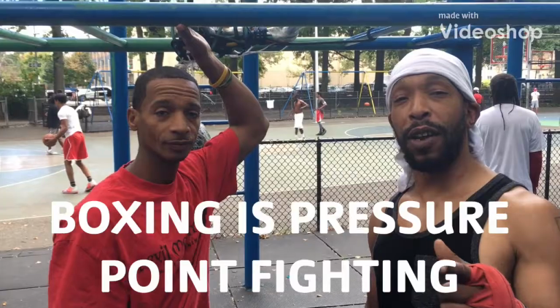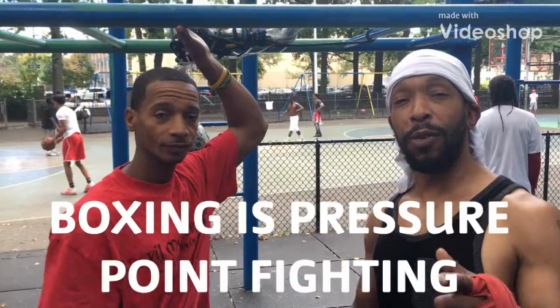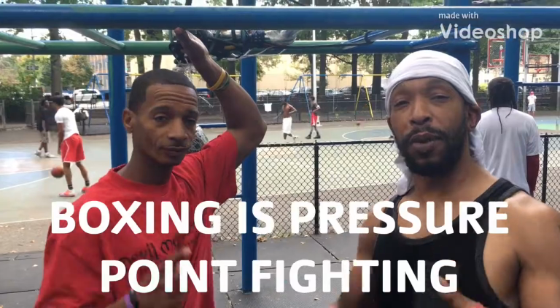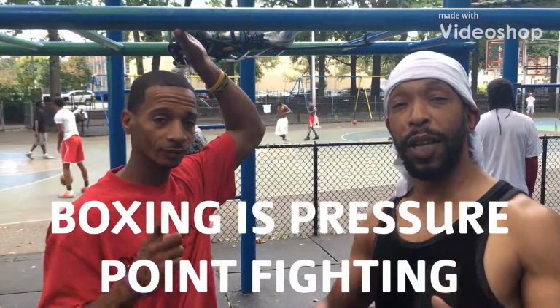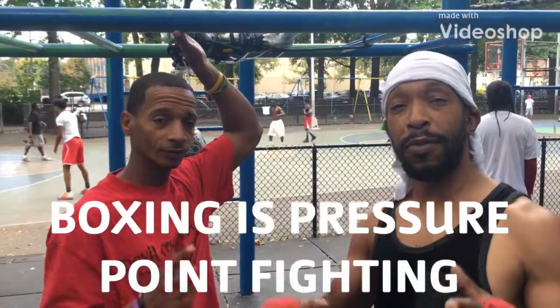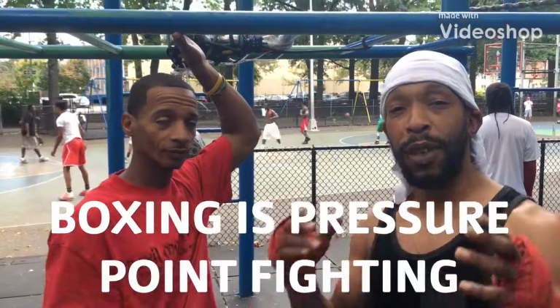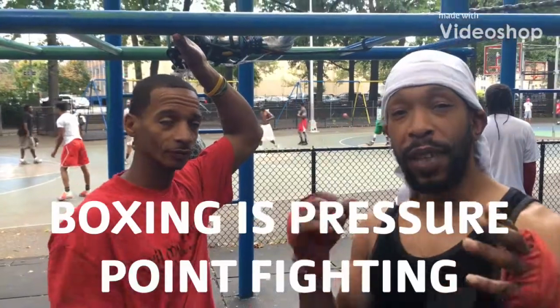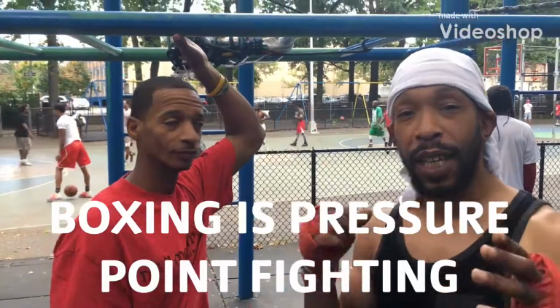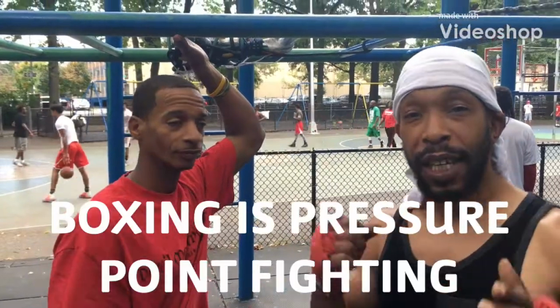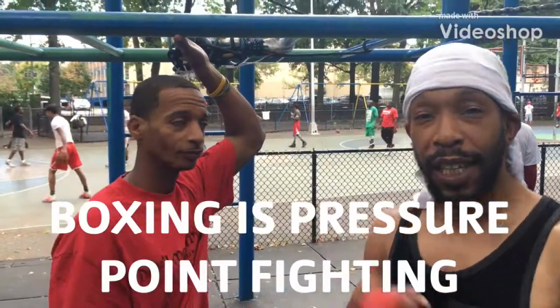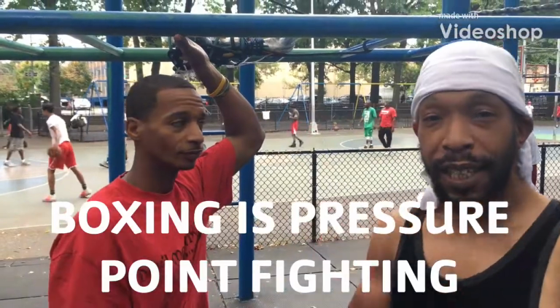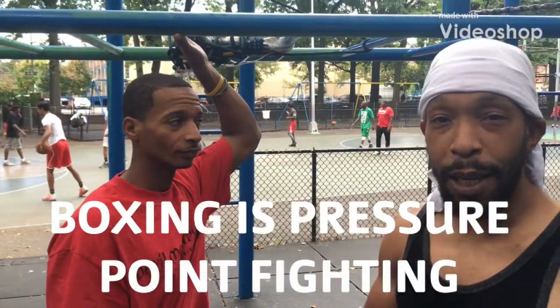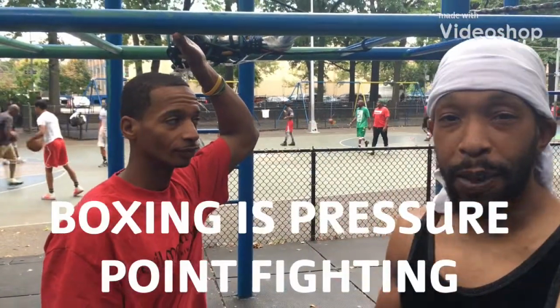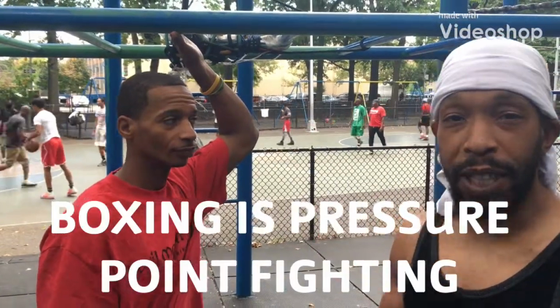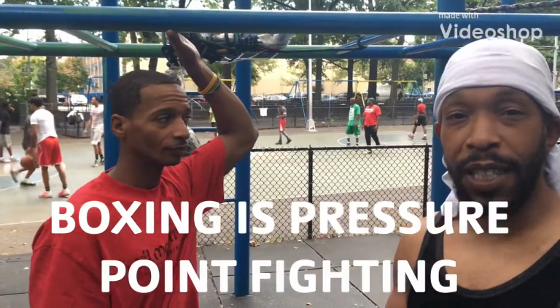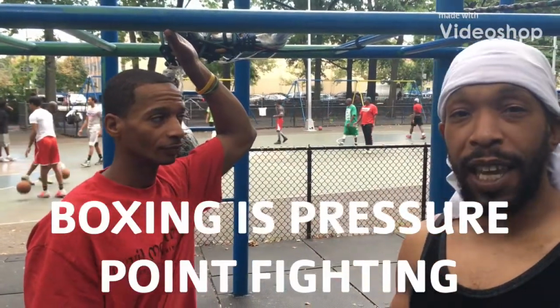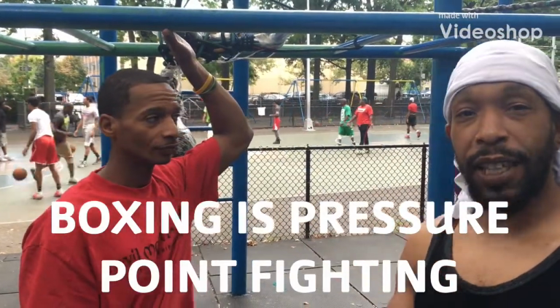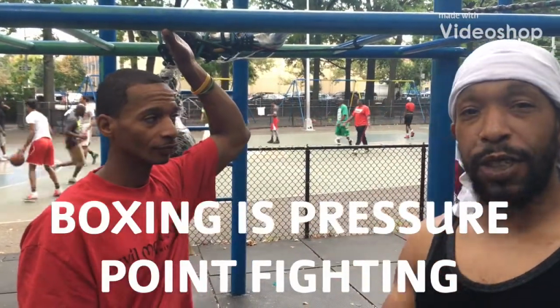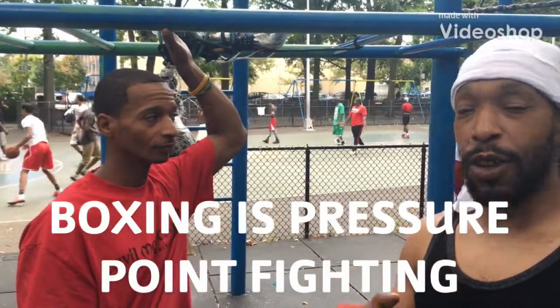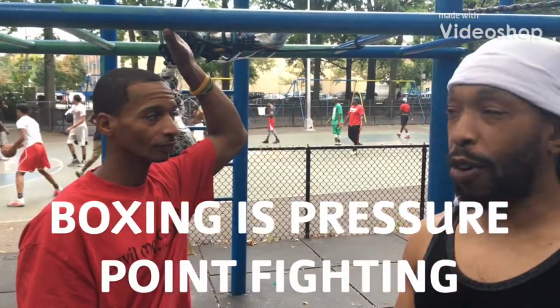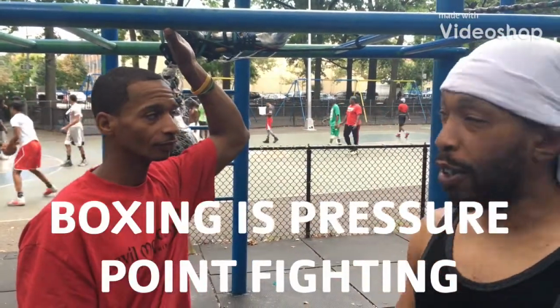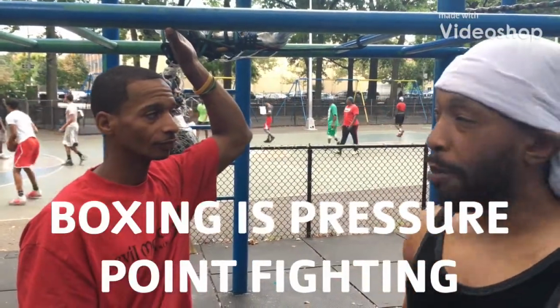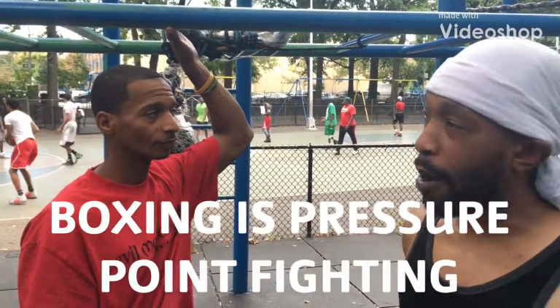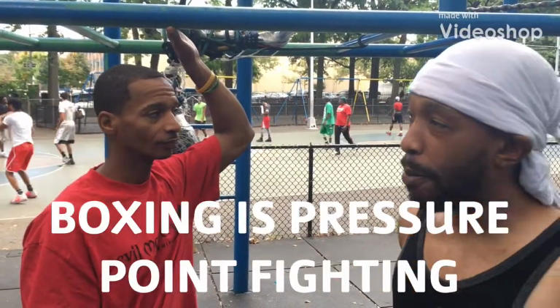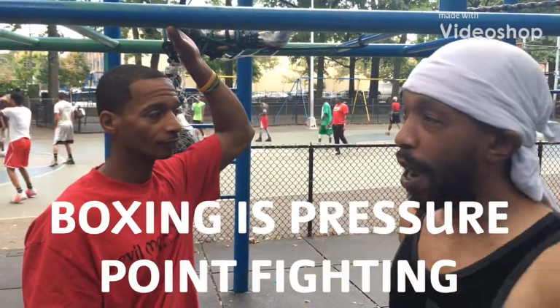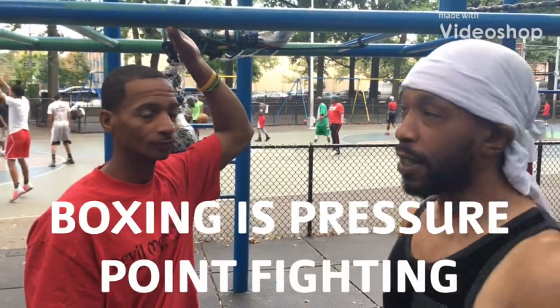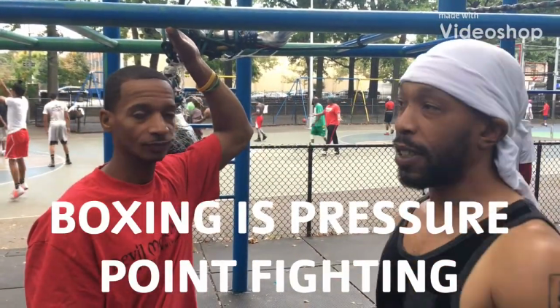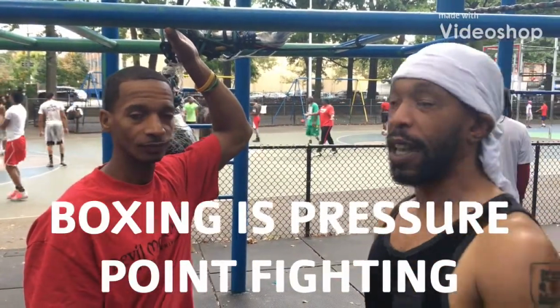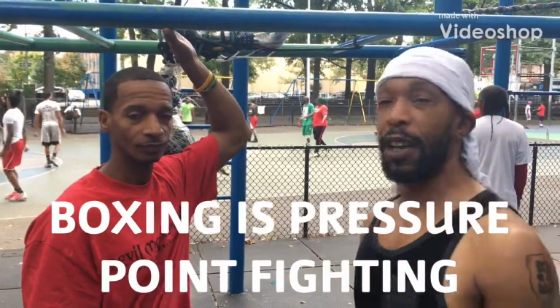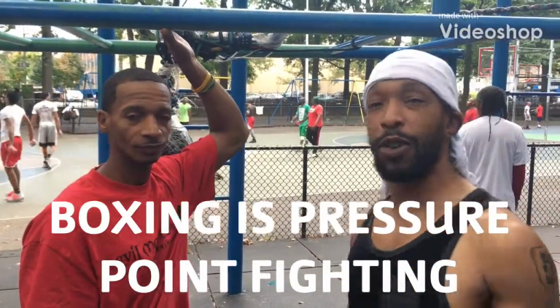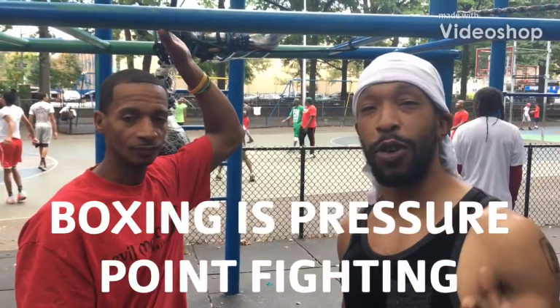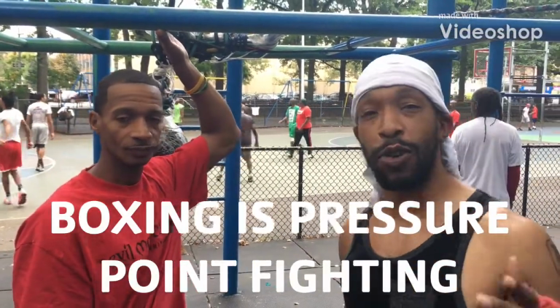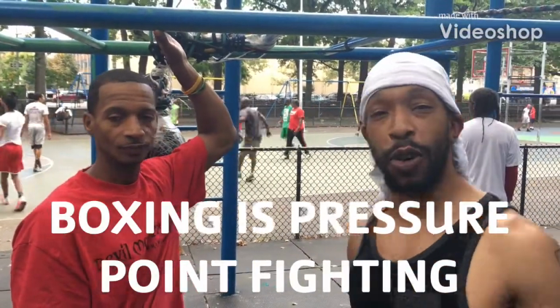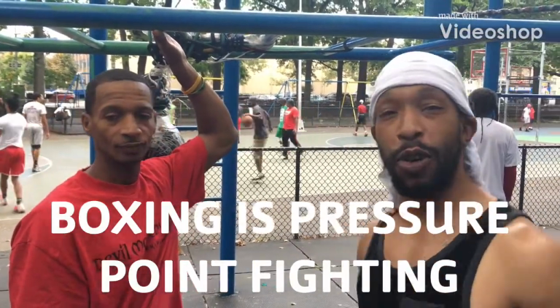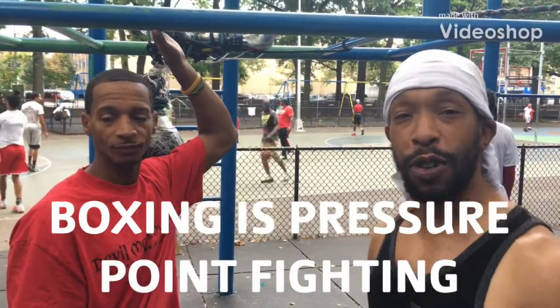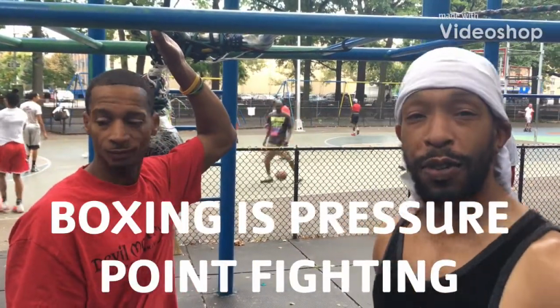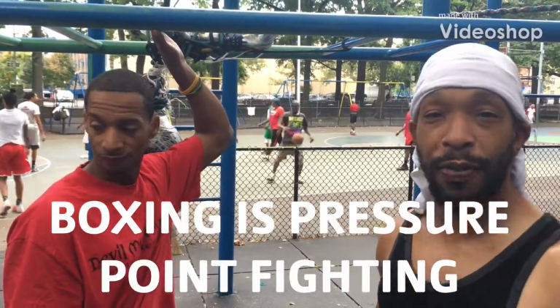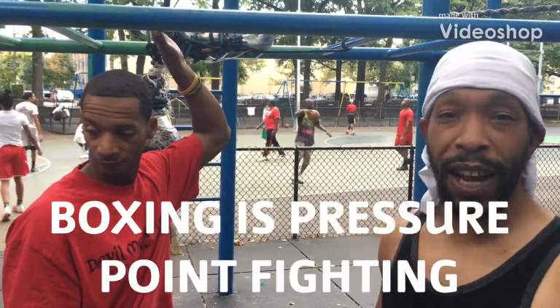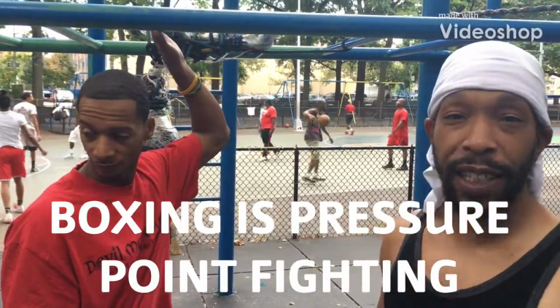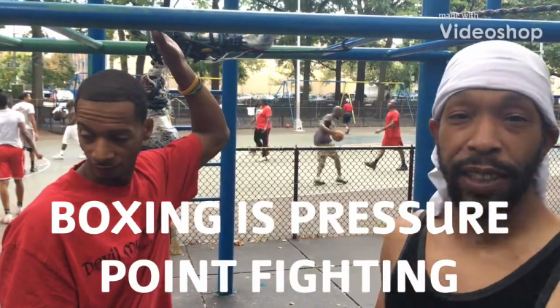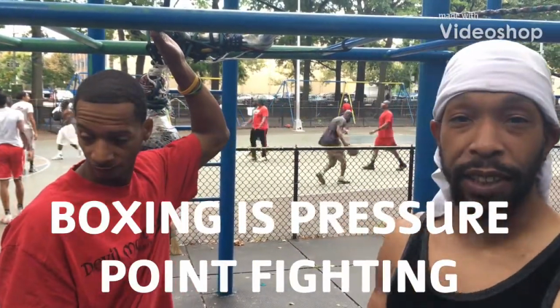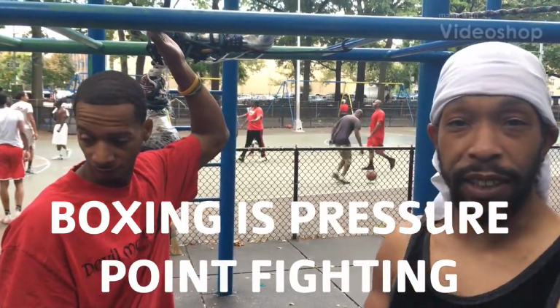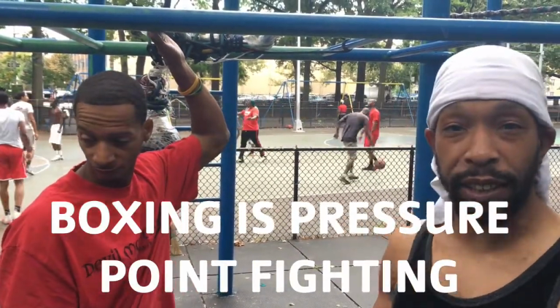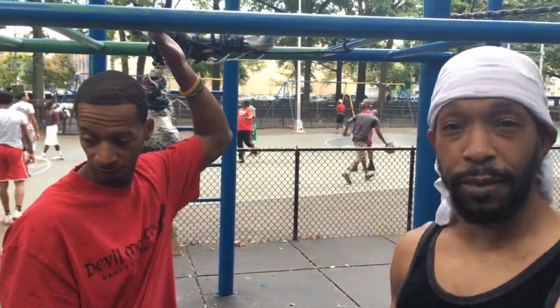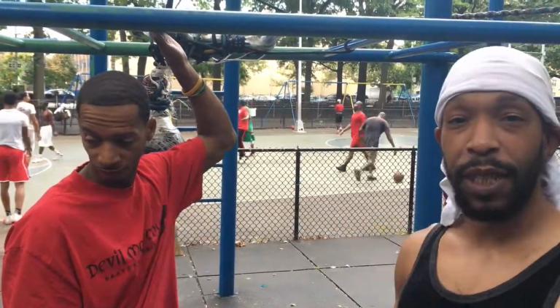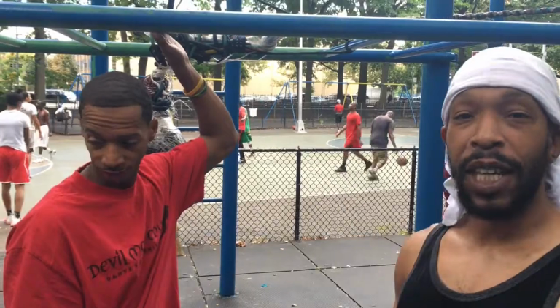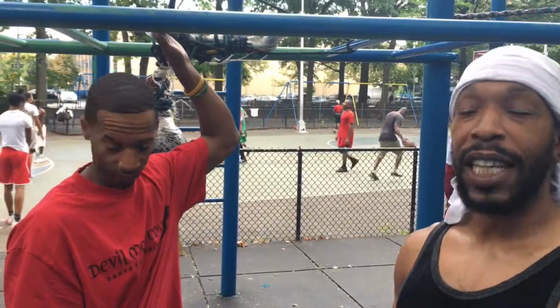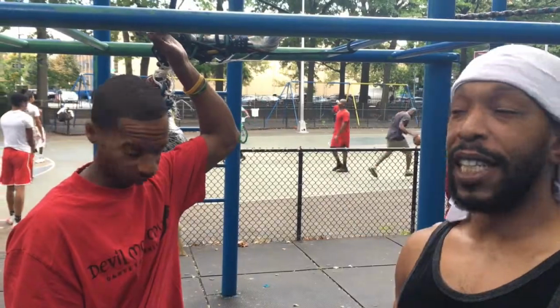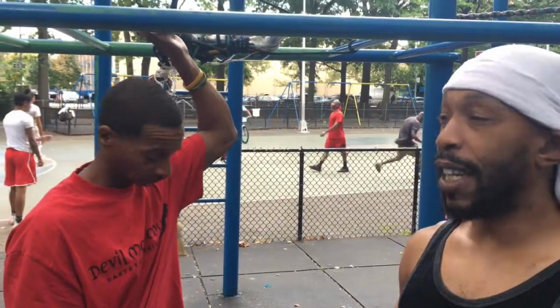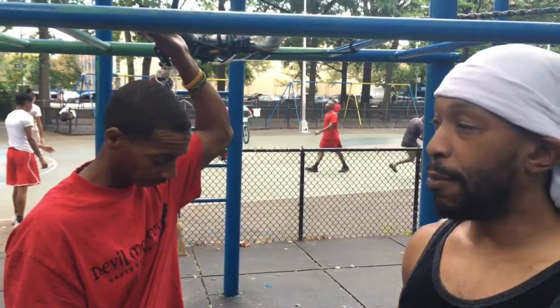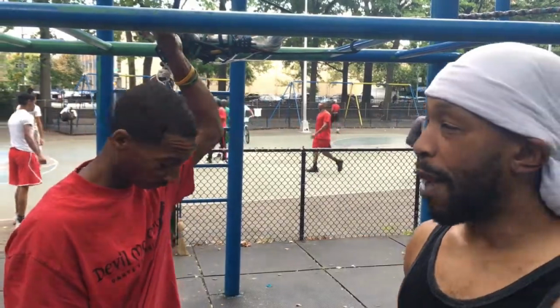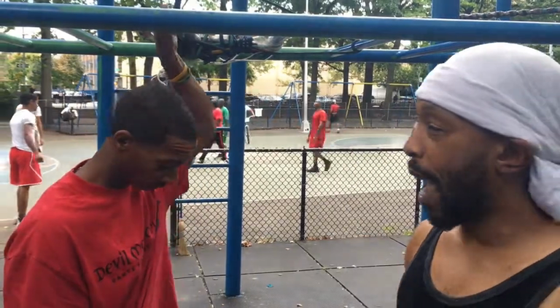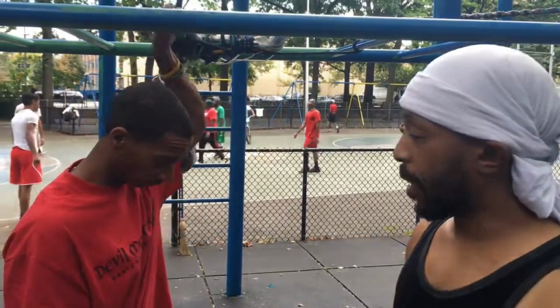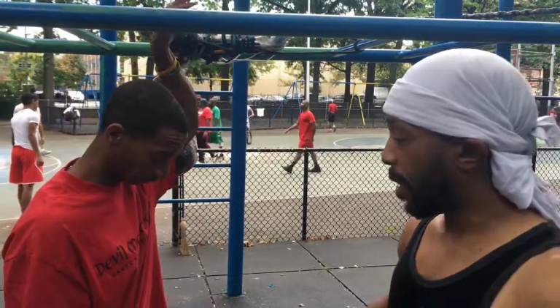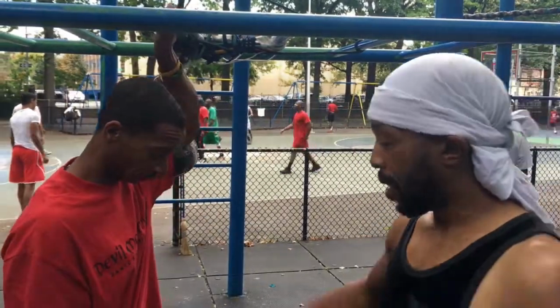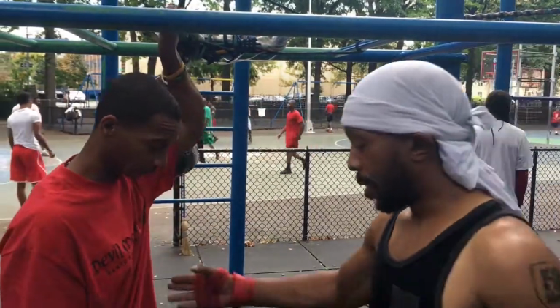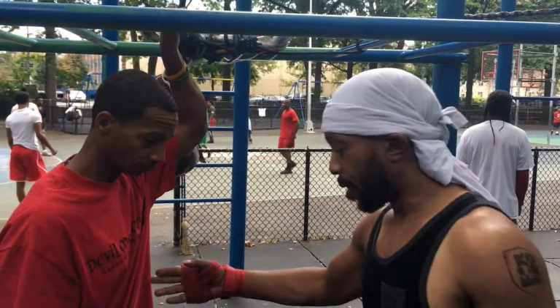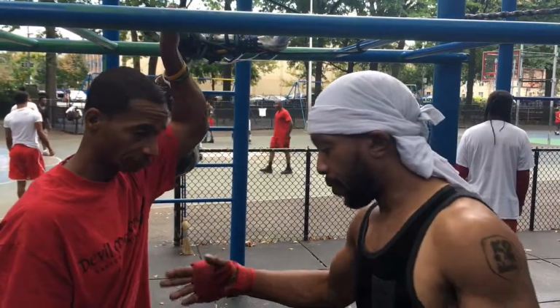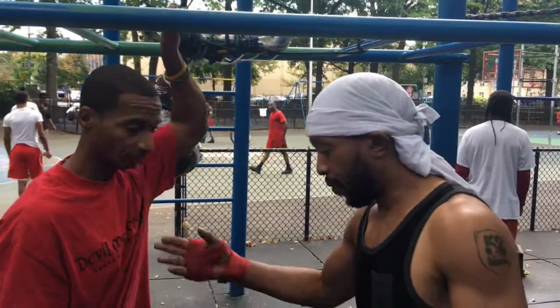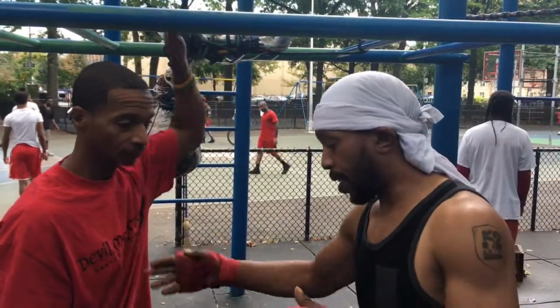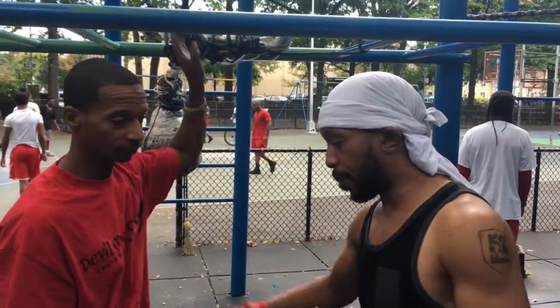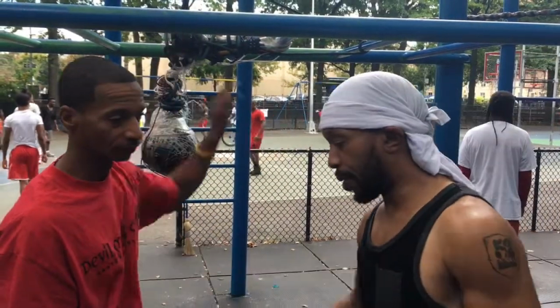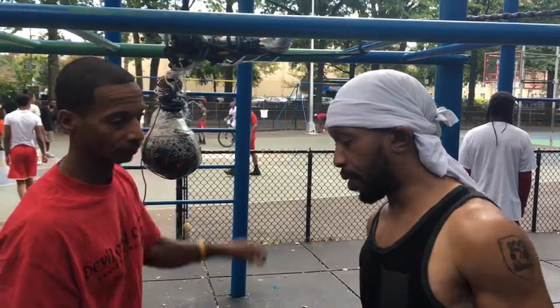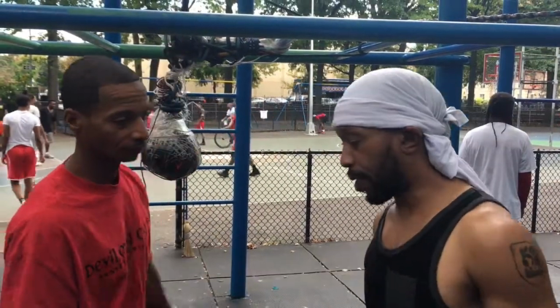LB, tip of the day, talking about boxing. Now, I know you've heard of the fighting system DIM MAK fighting position.